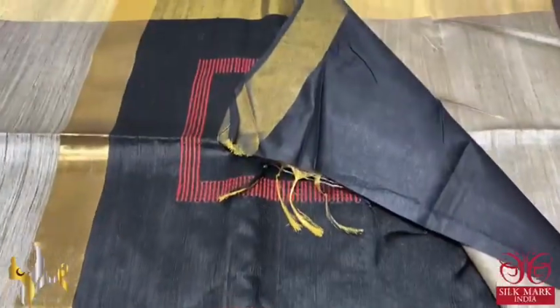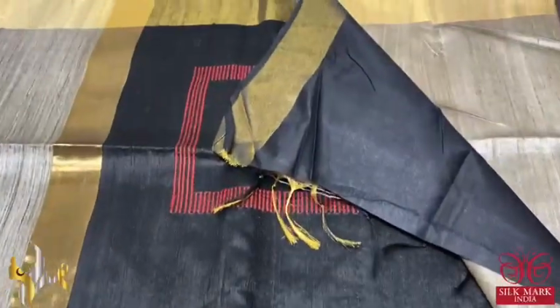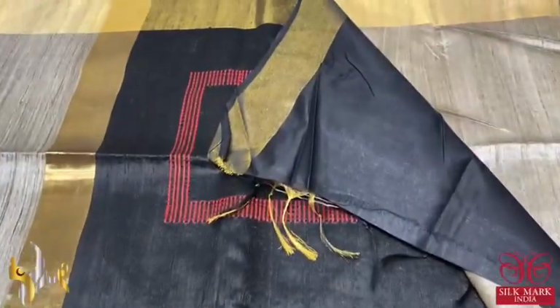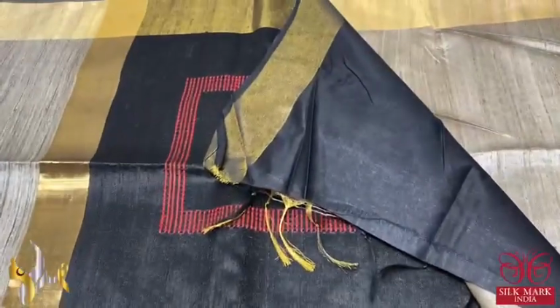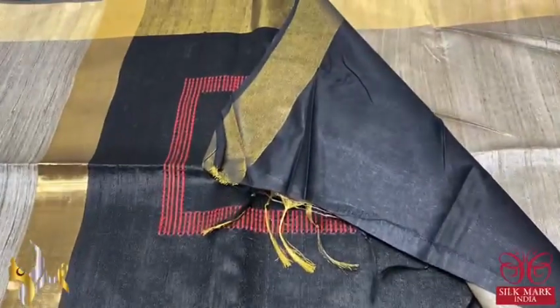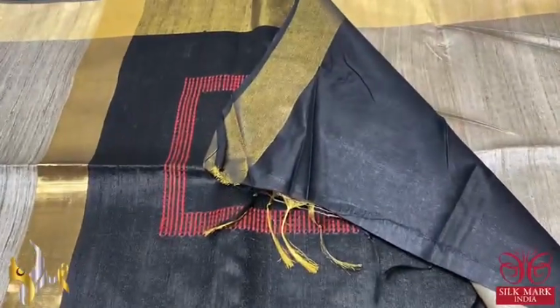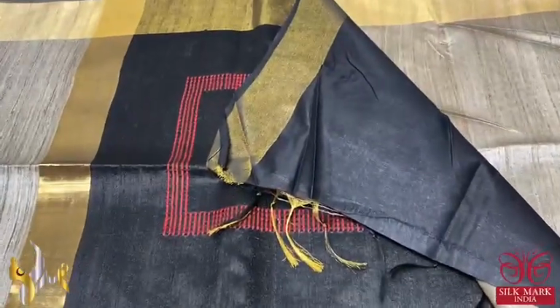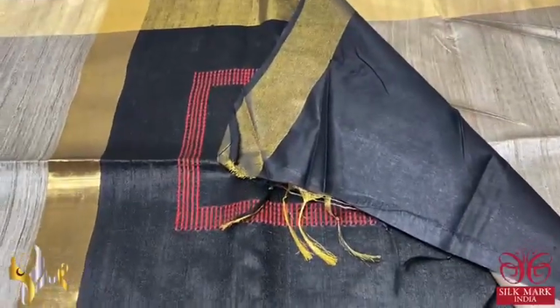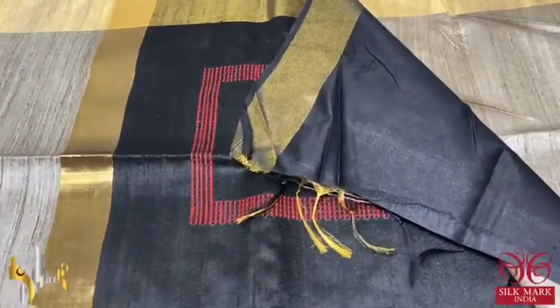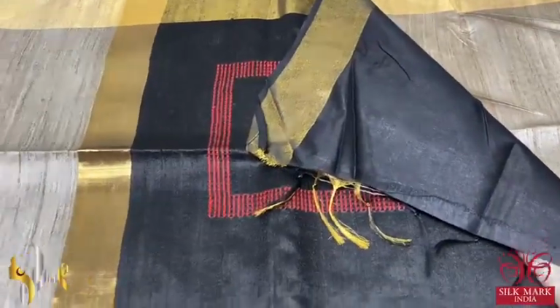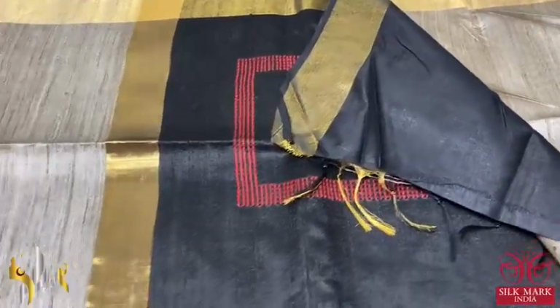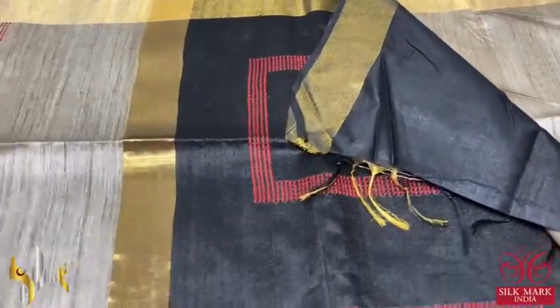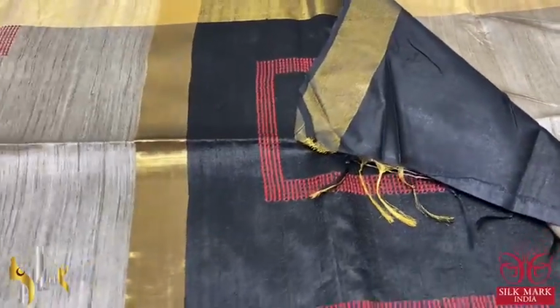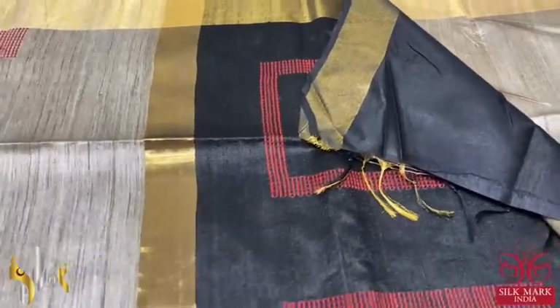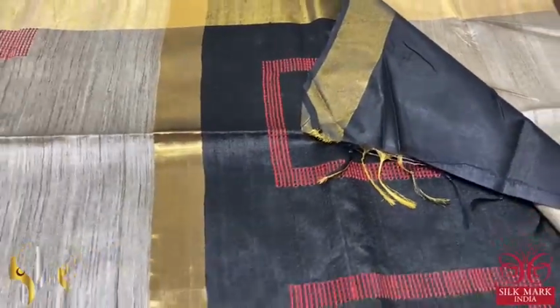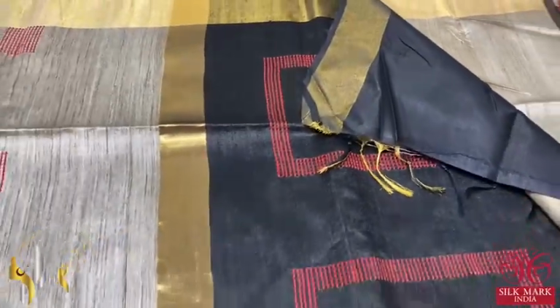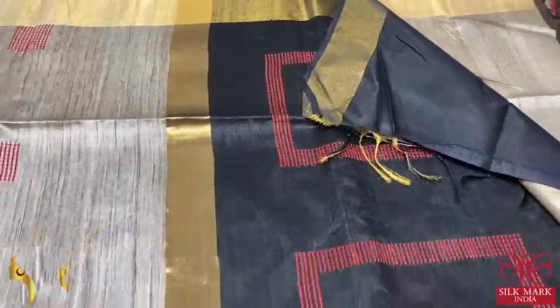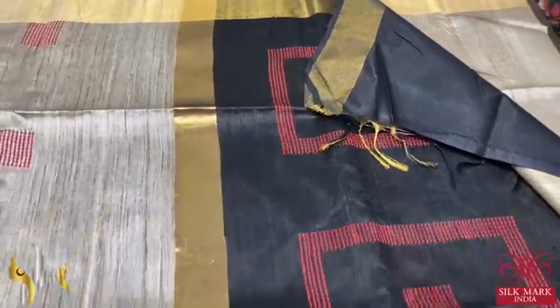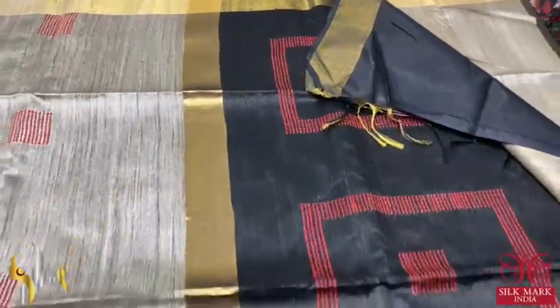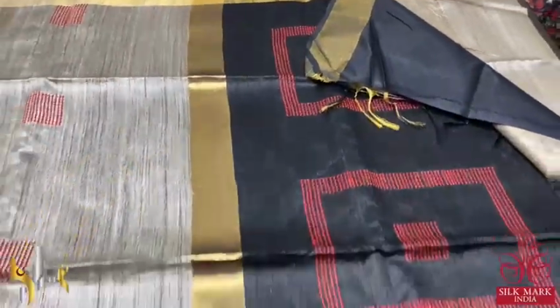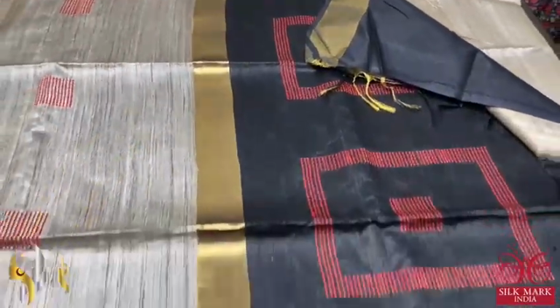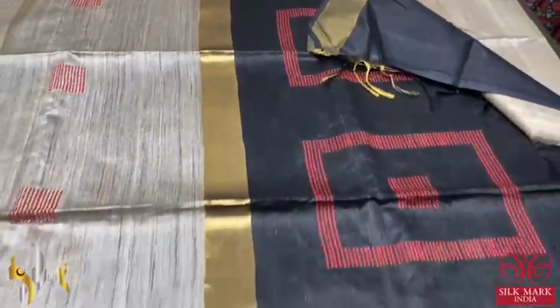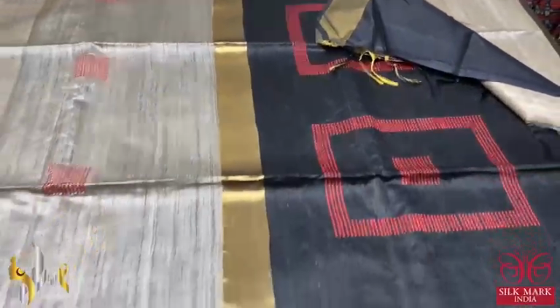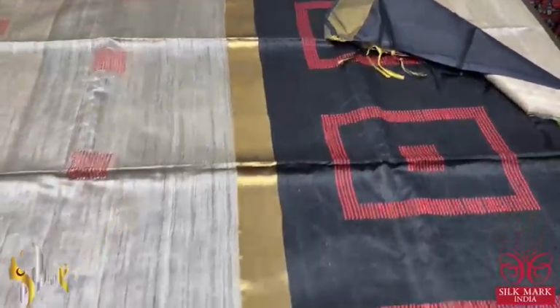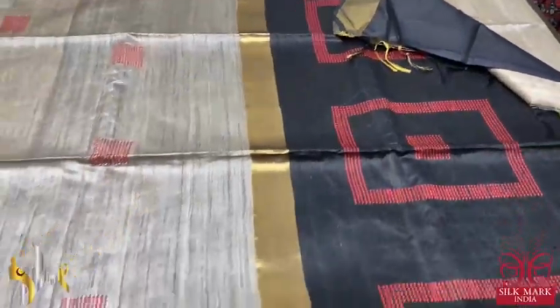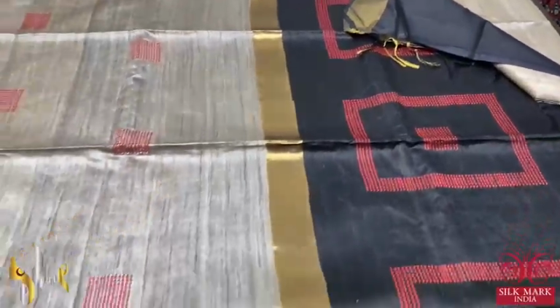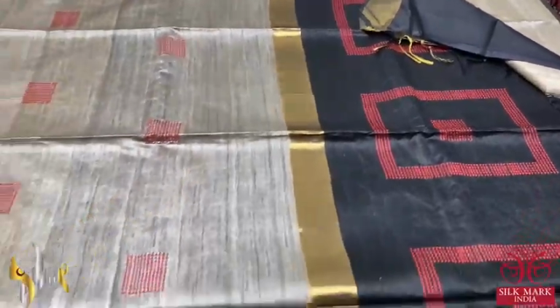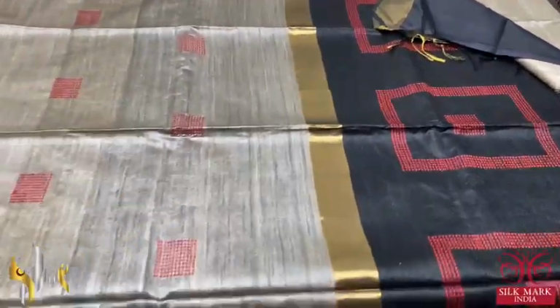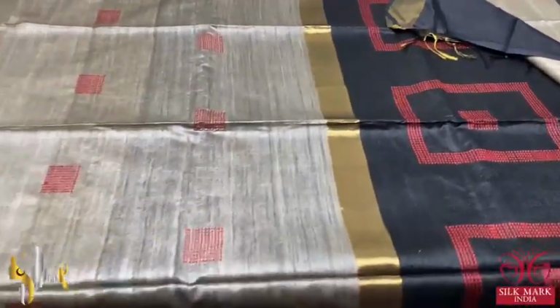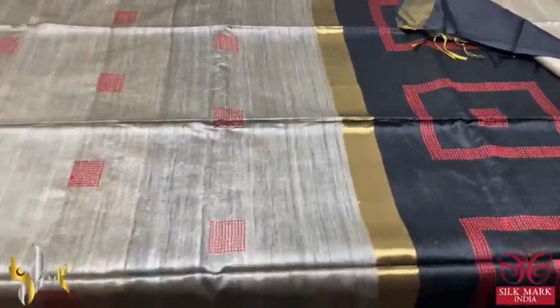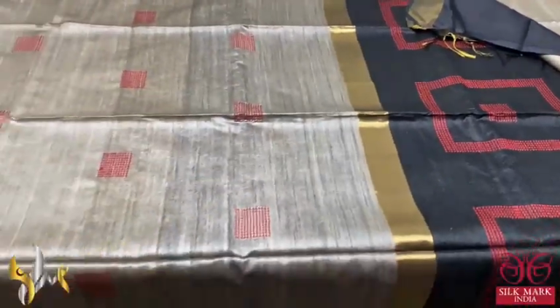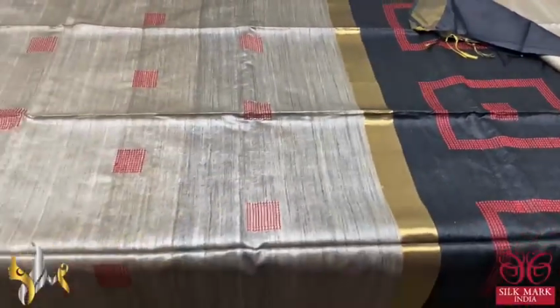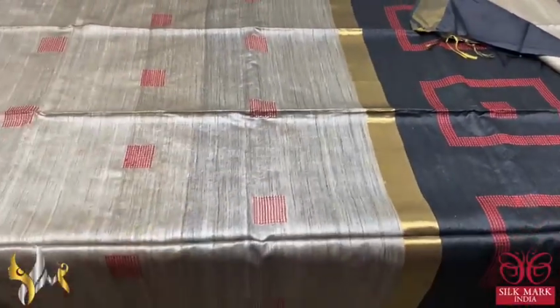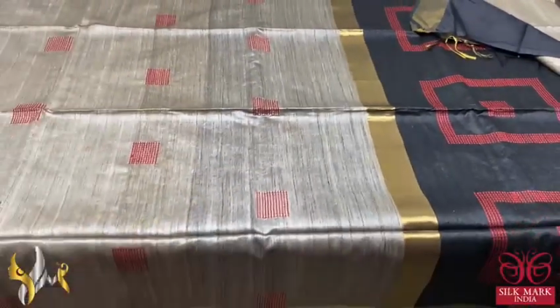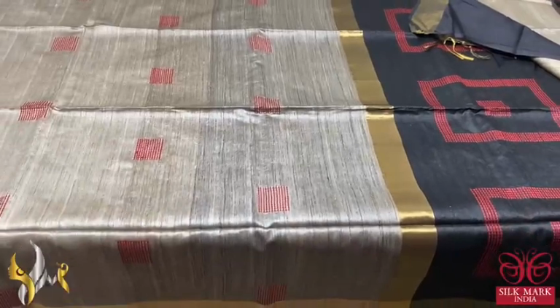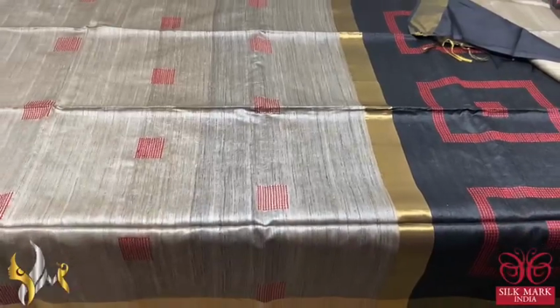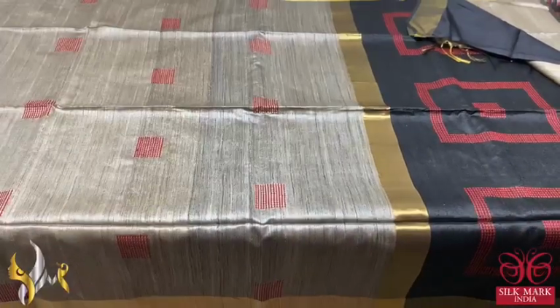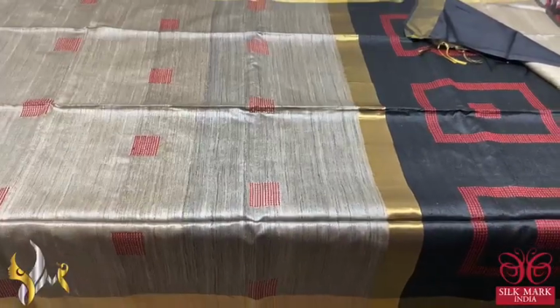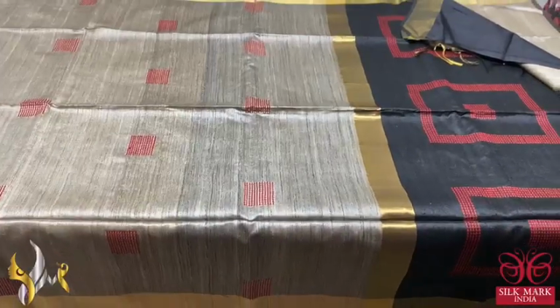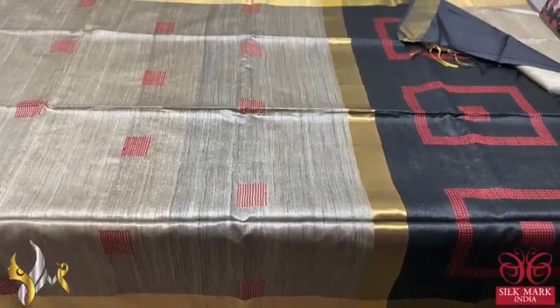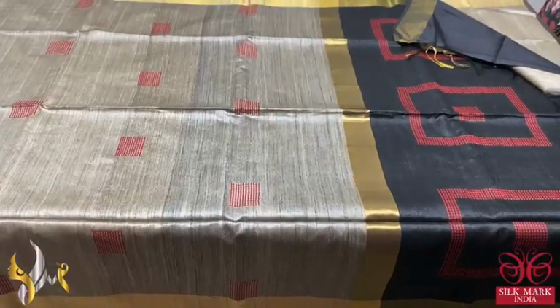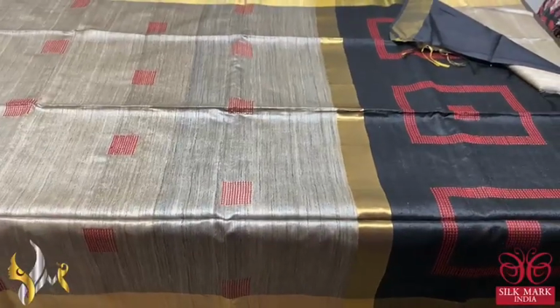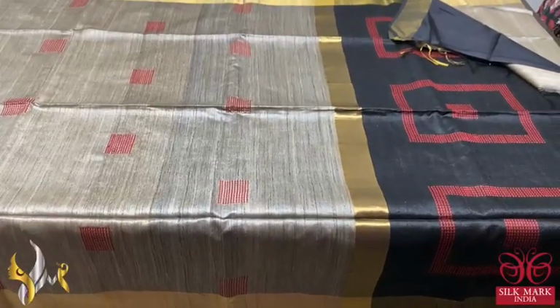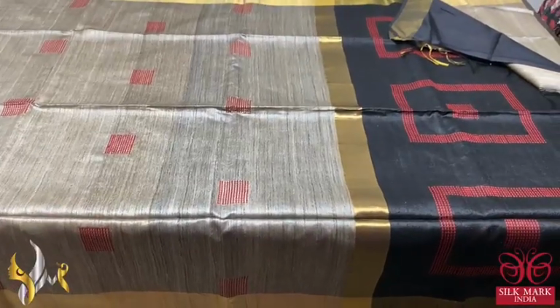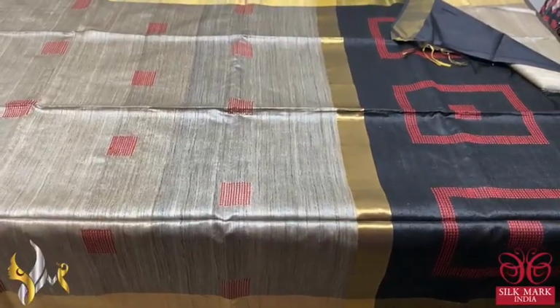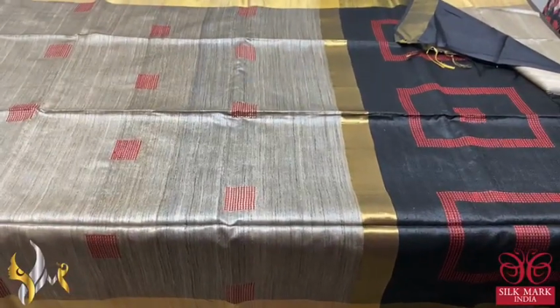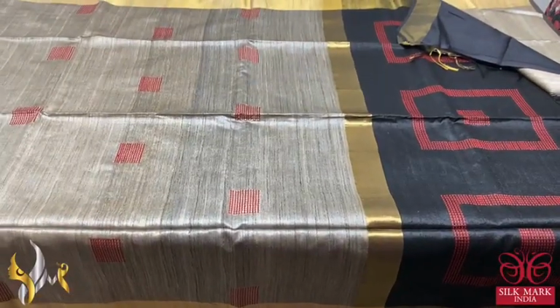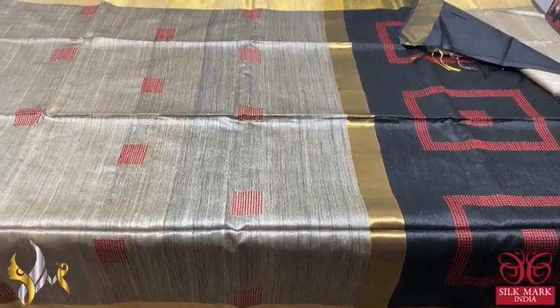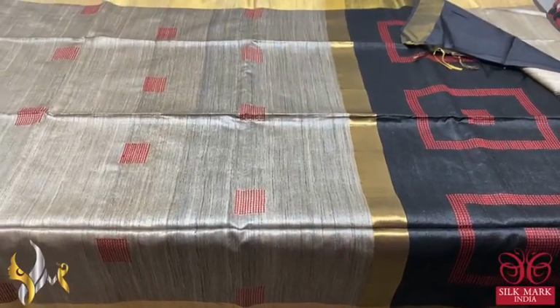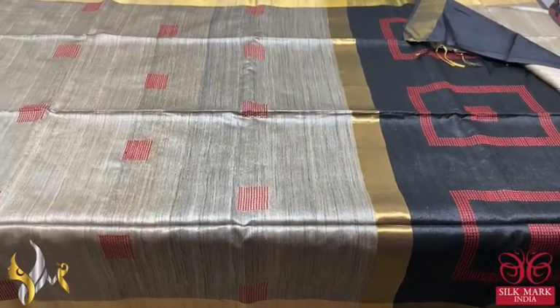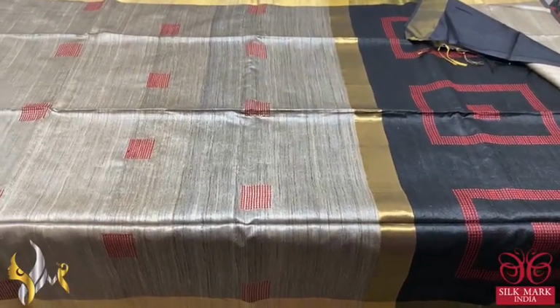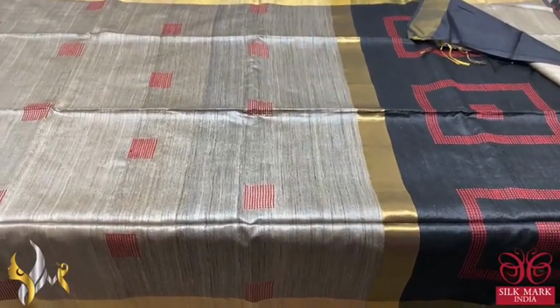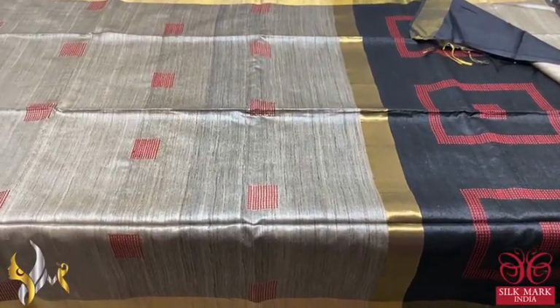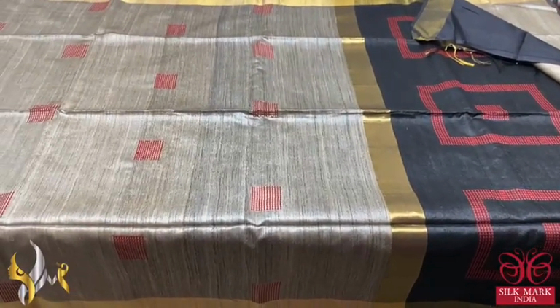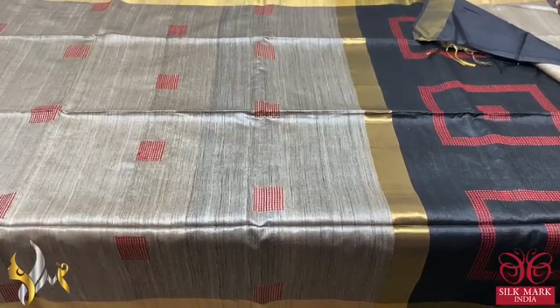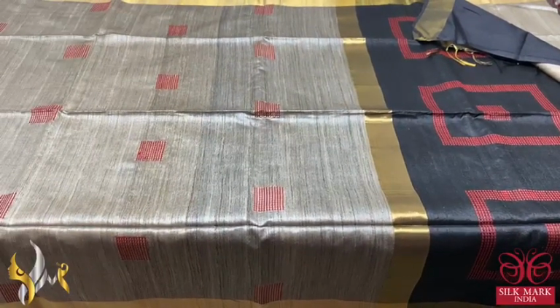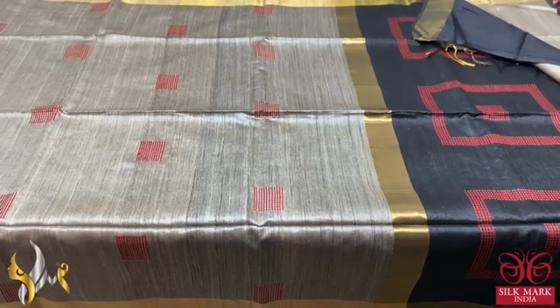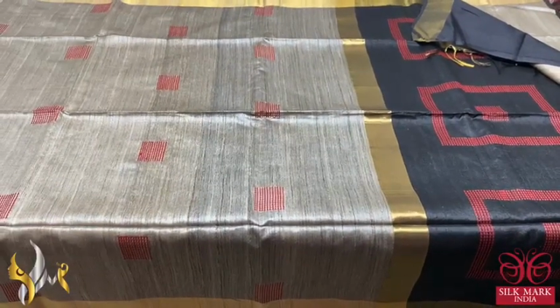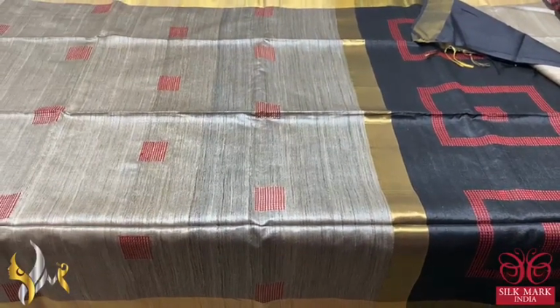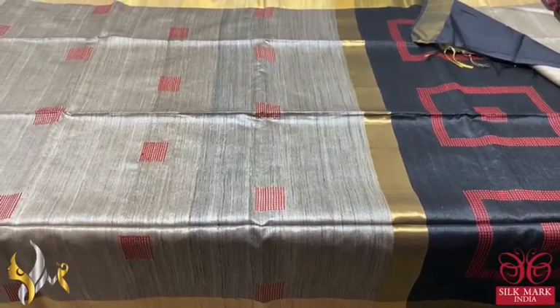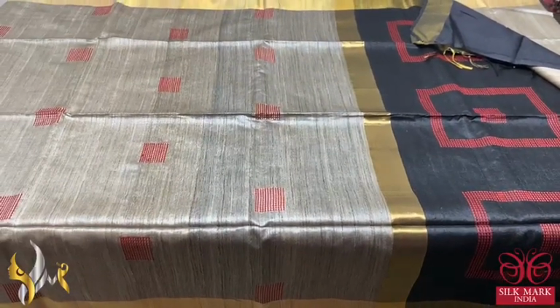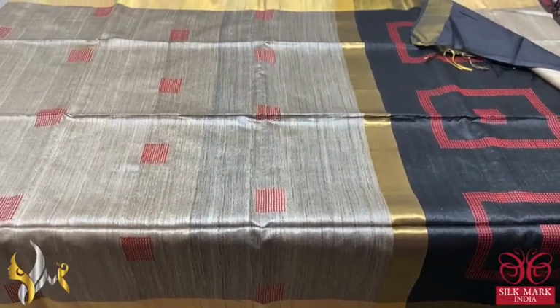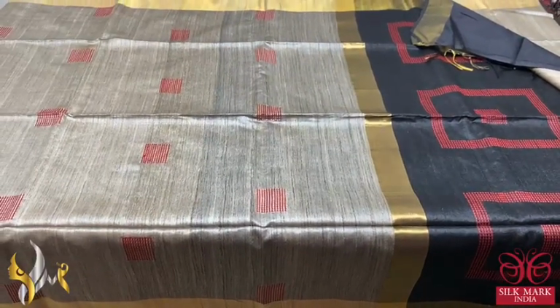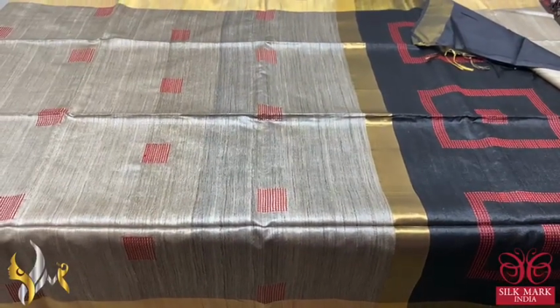We have the same colour blouse piece. Excellent concept sarees, very classy and beautiful desi tasa, and it comes with authentic silk mark.